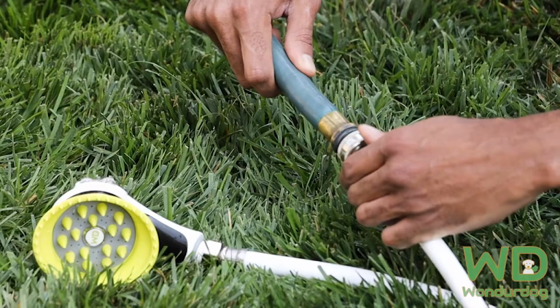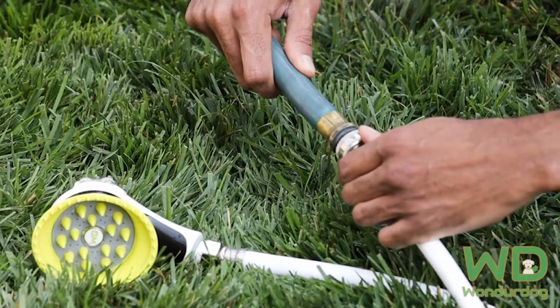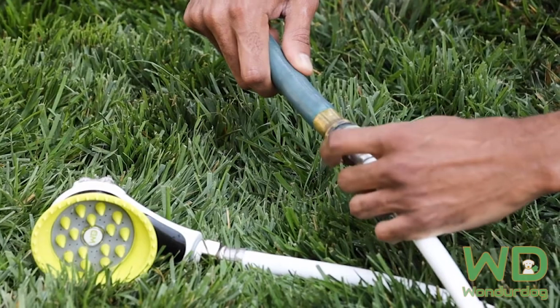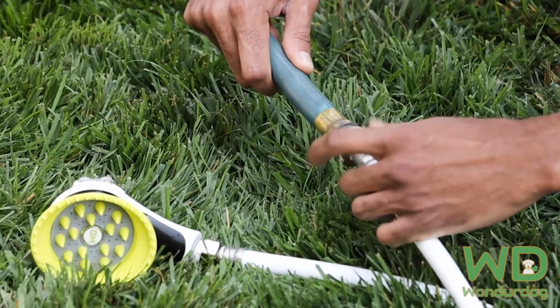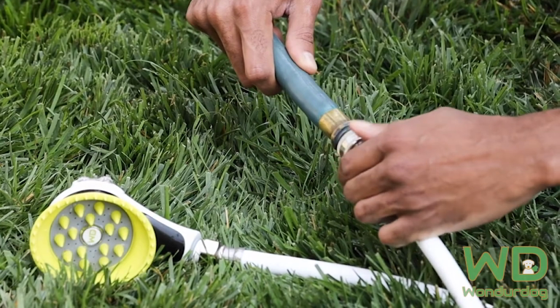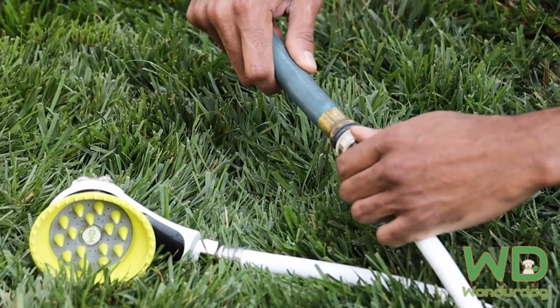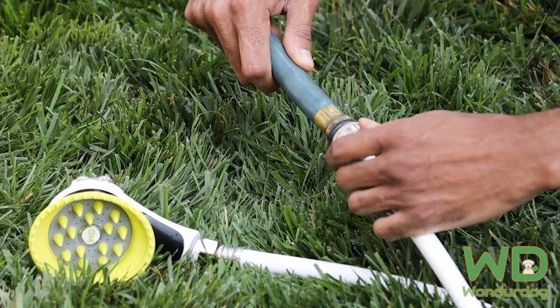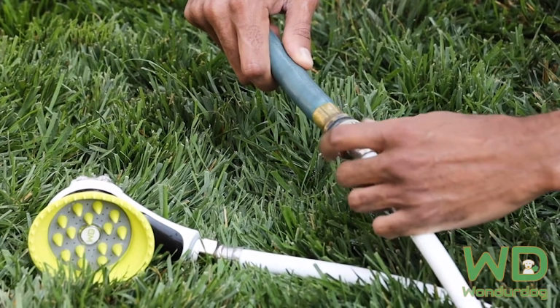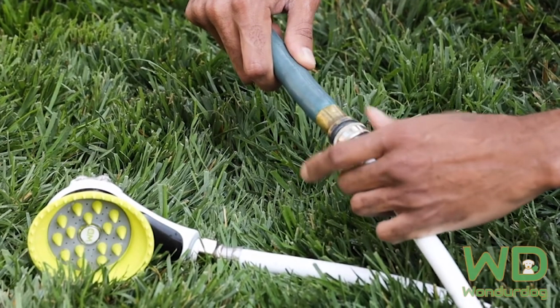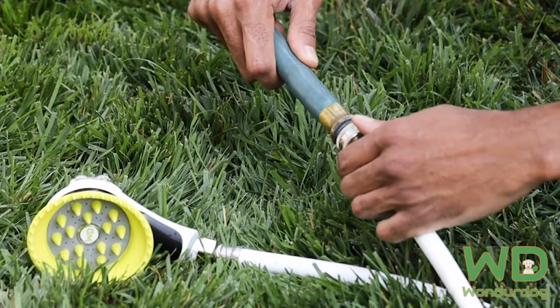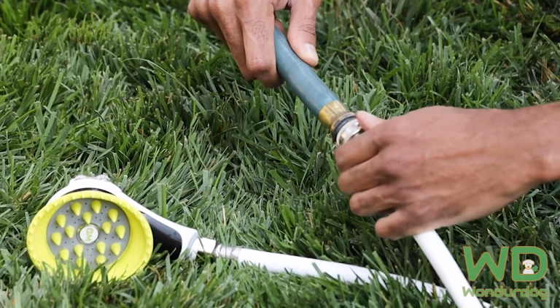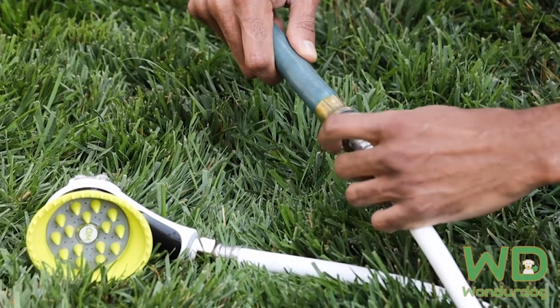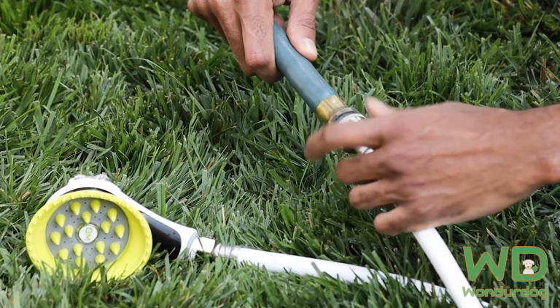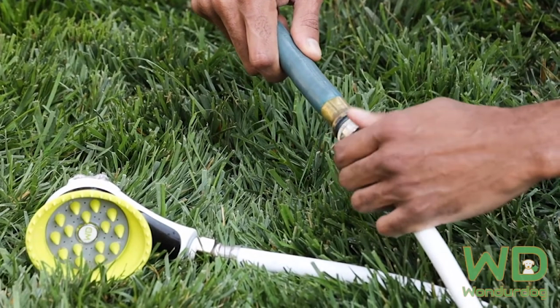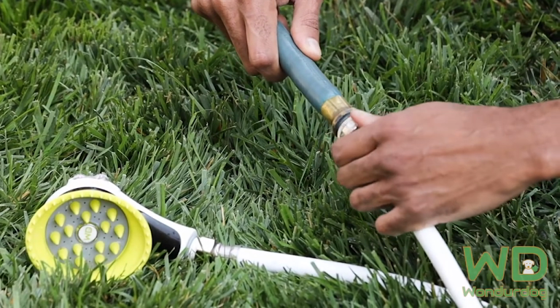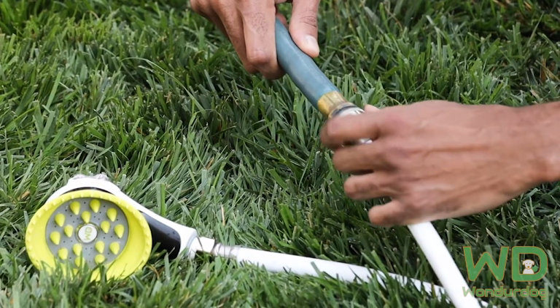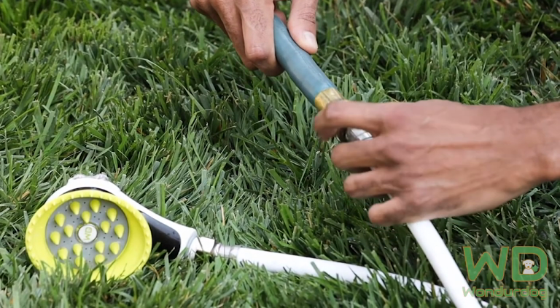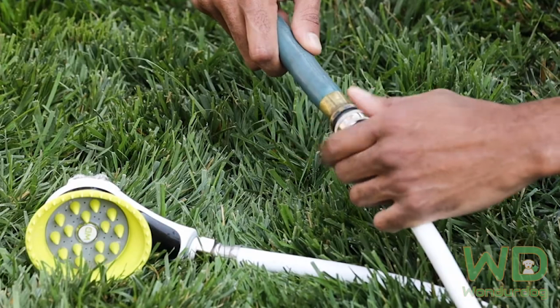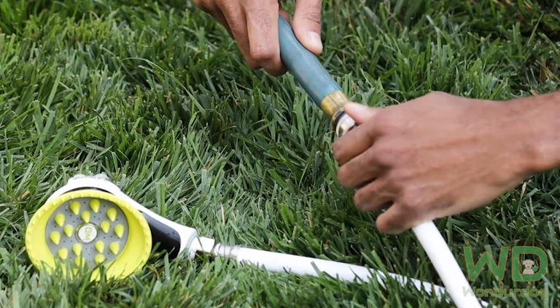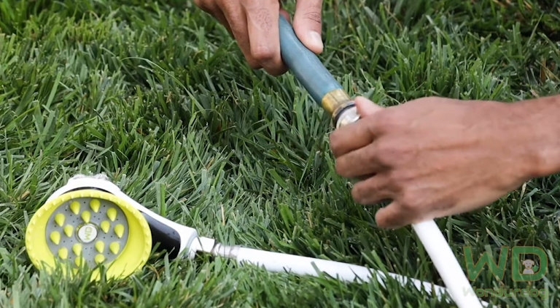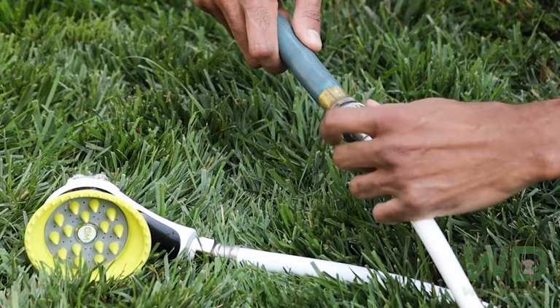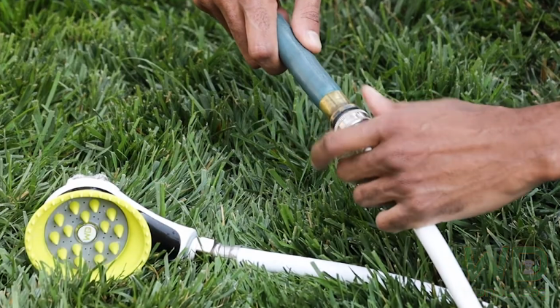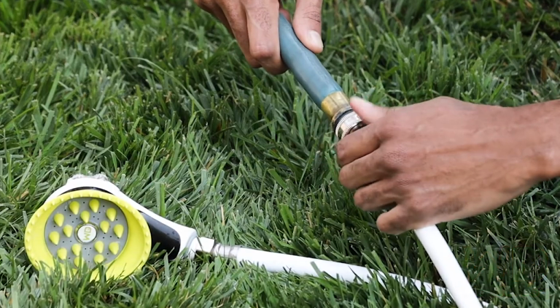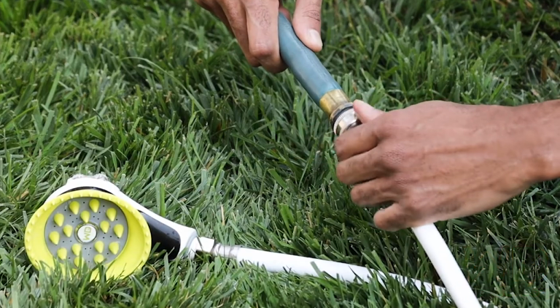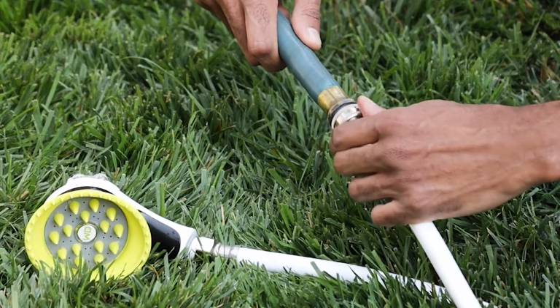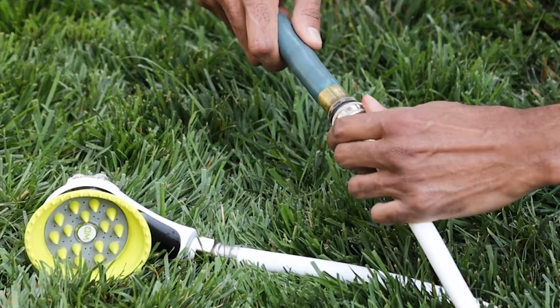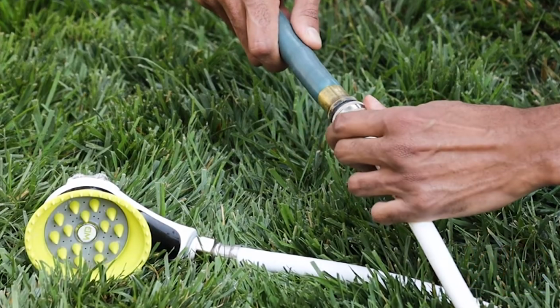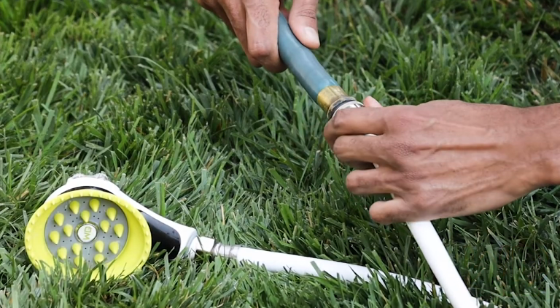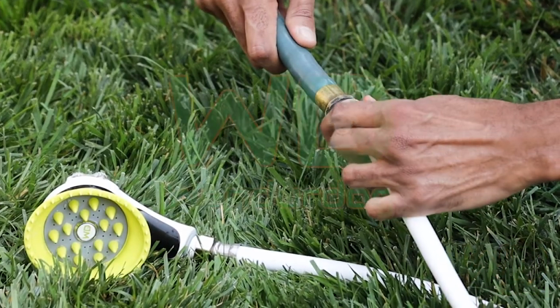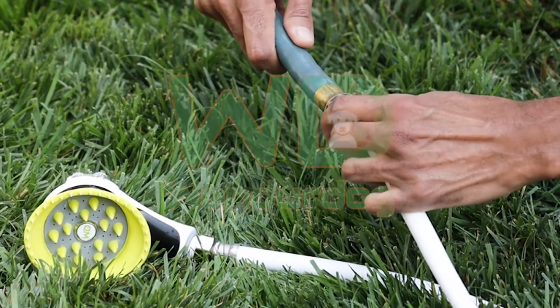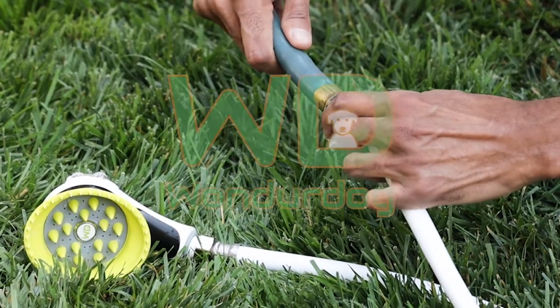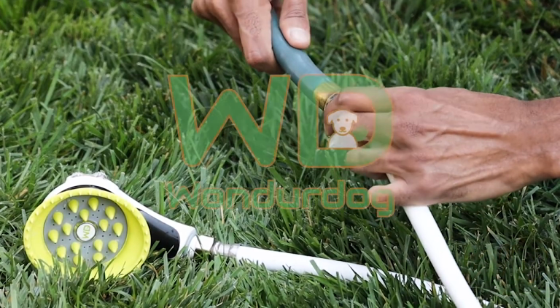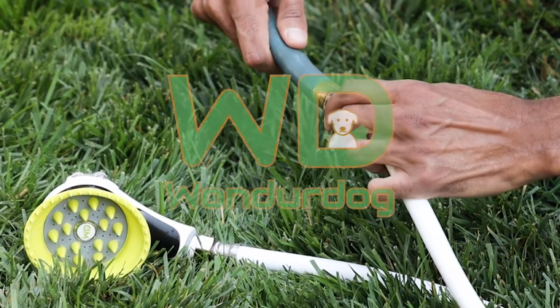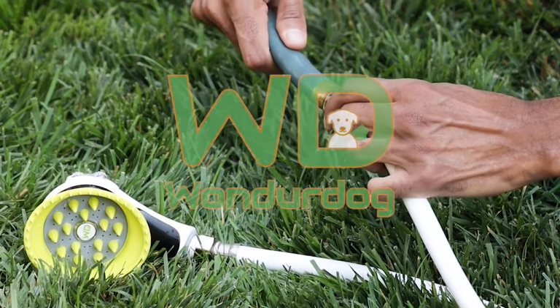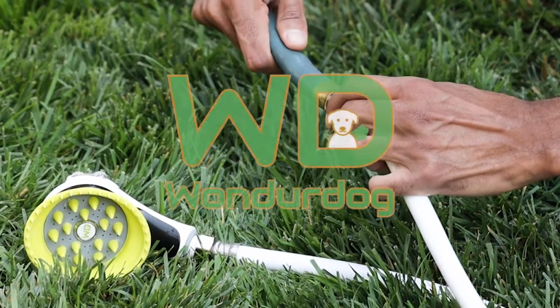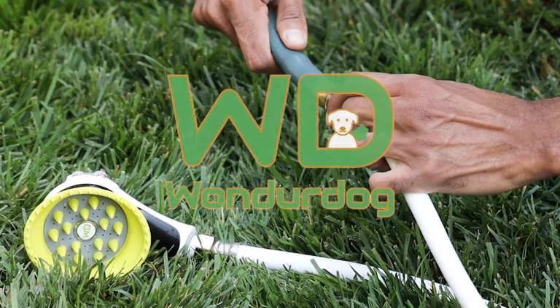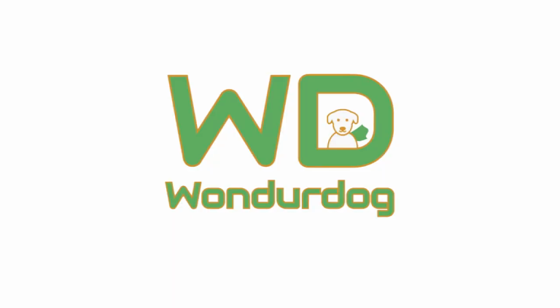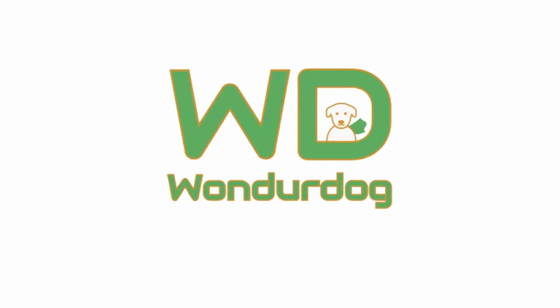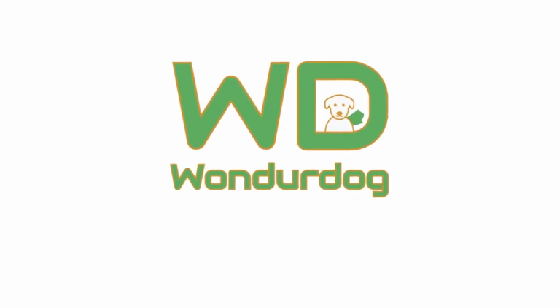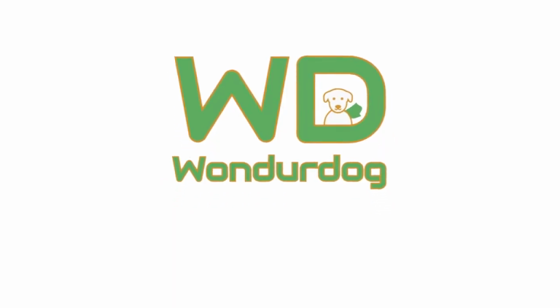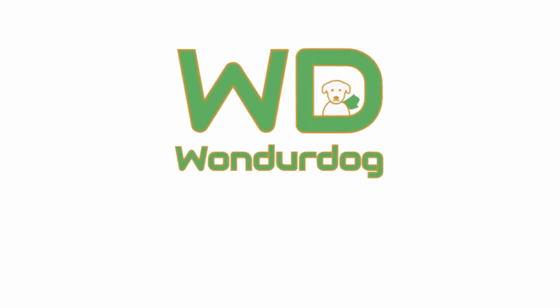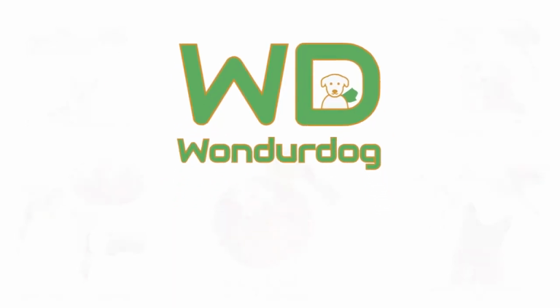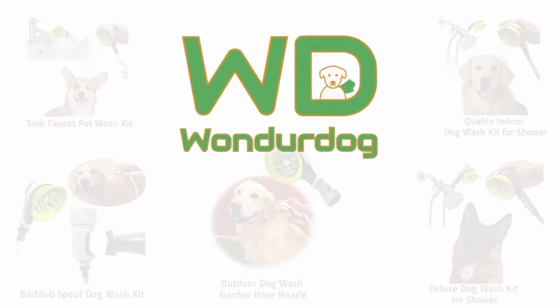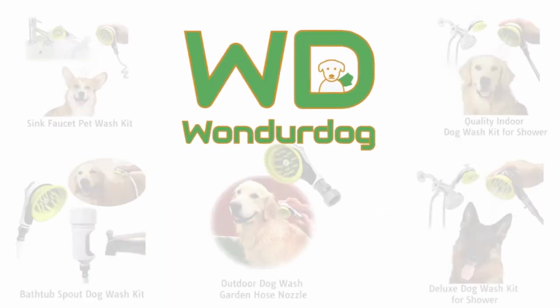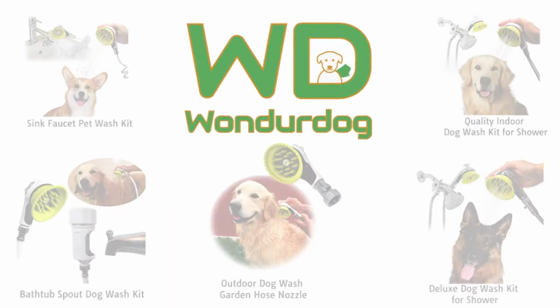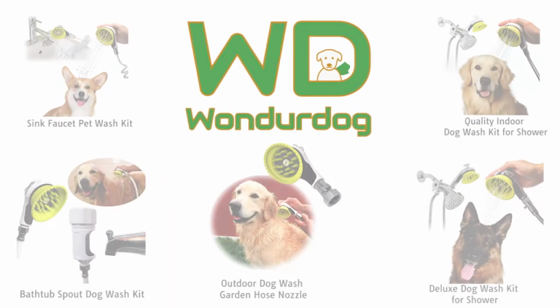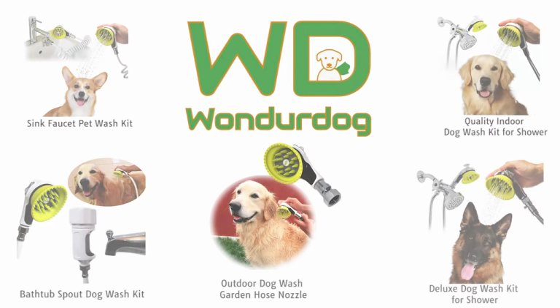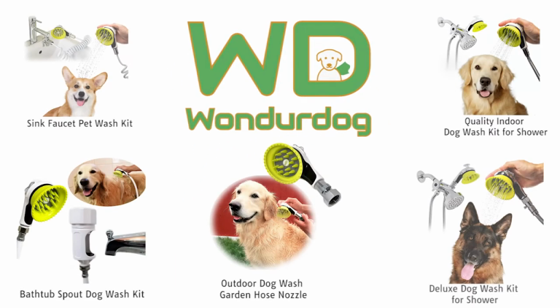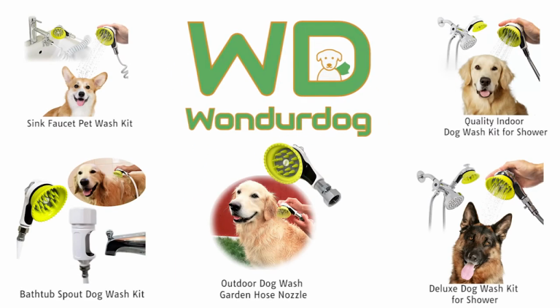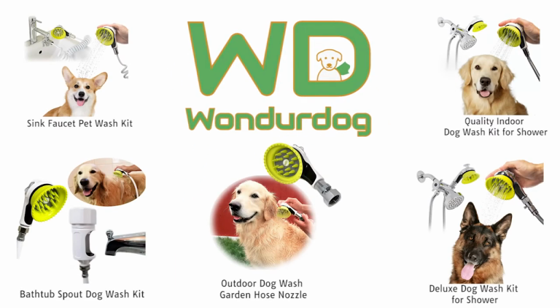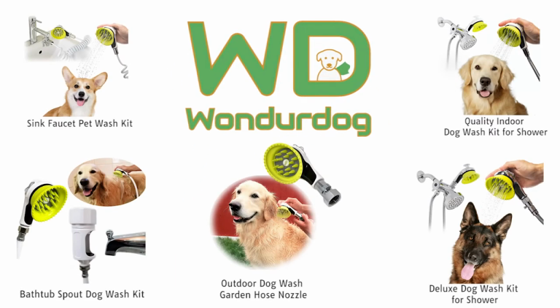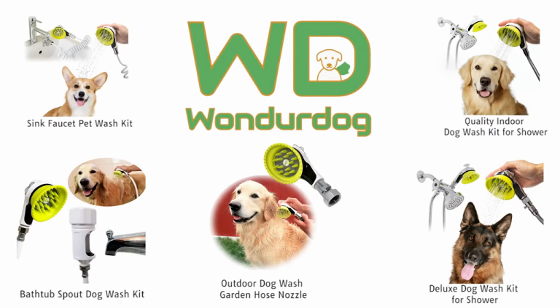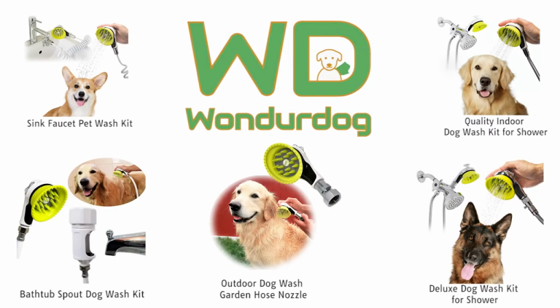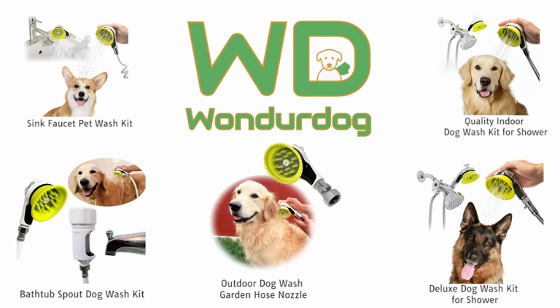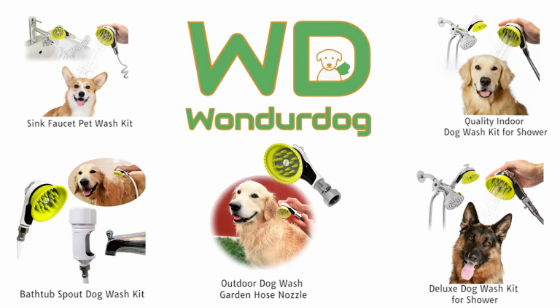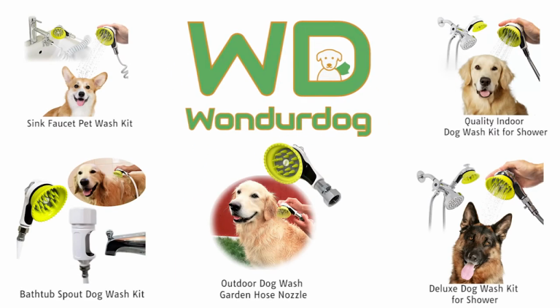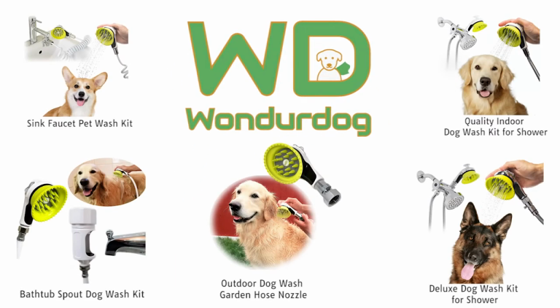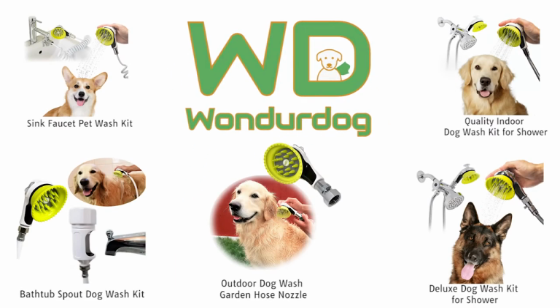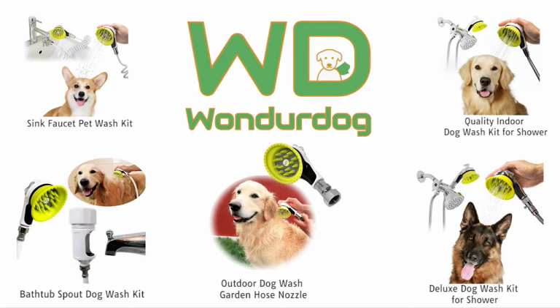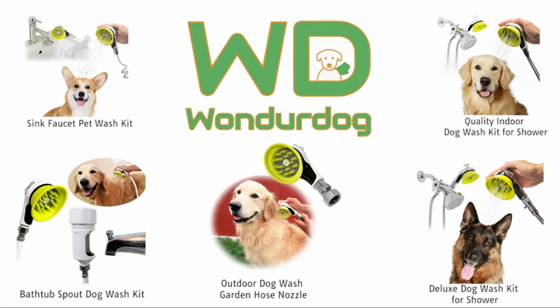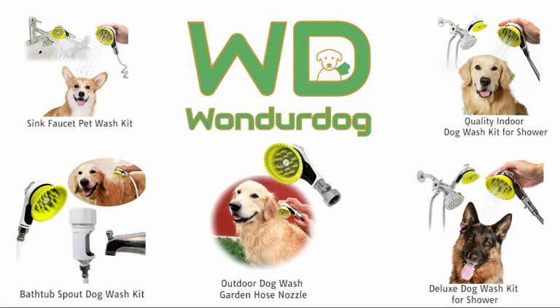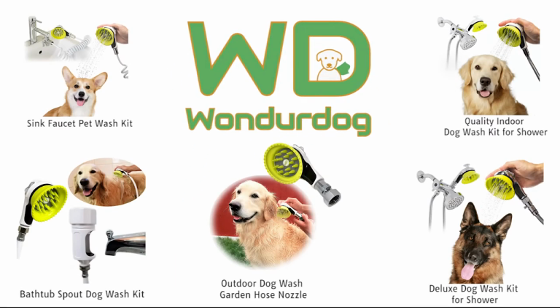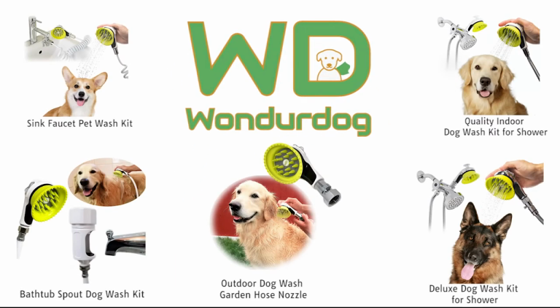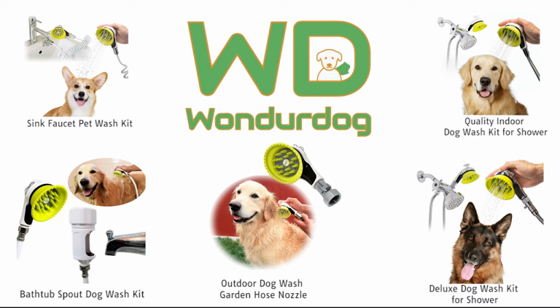With the included garden hose adapter, you can also take the bath outside. Bath time just got quicker and easier with Wonder Dog.